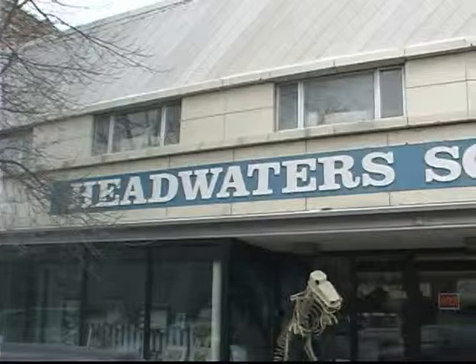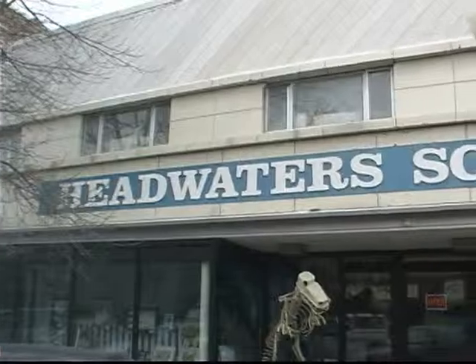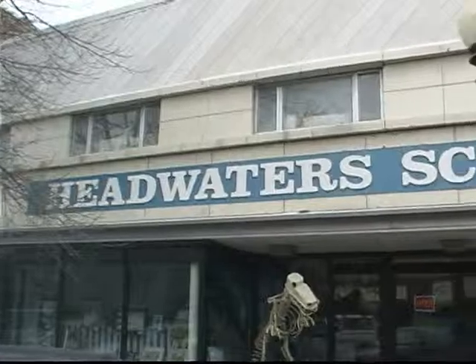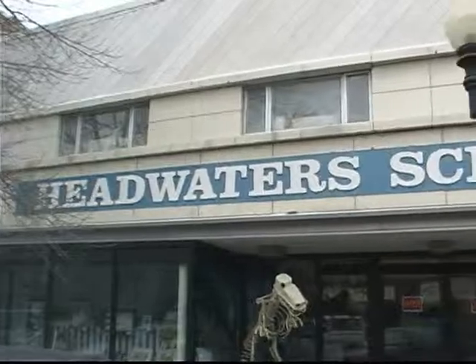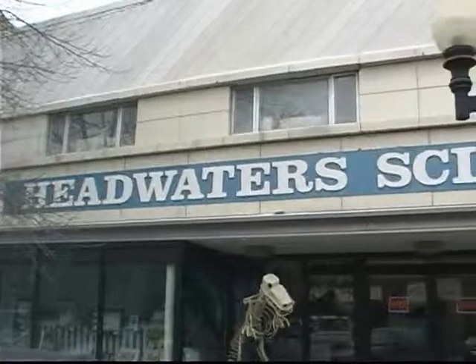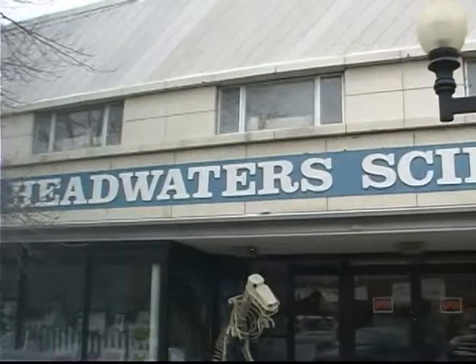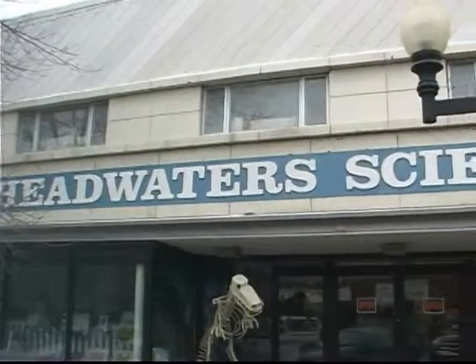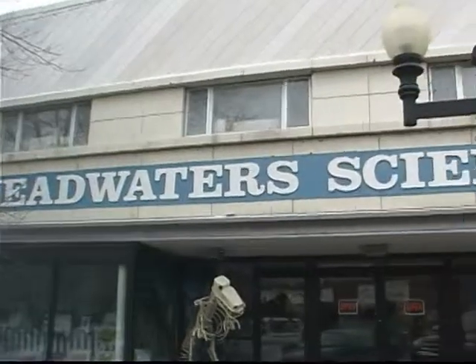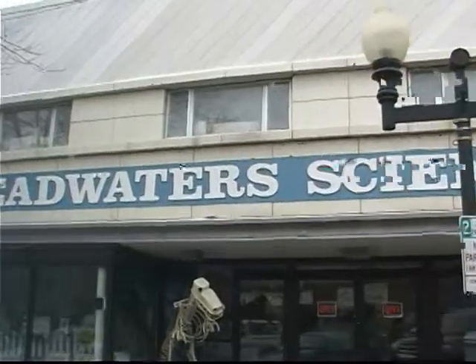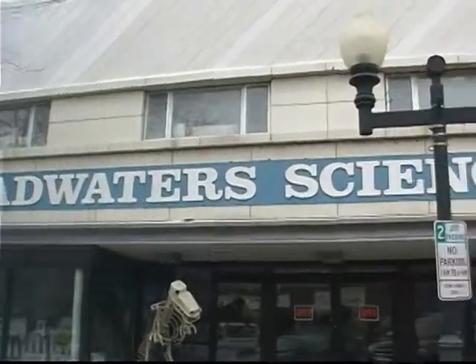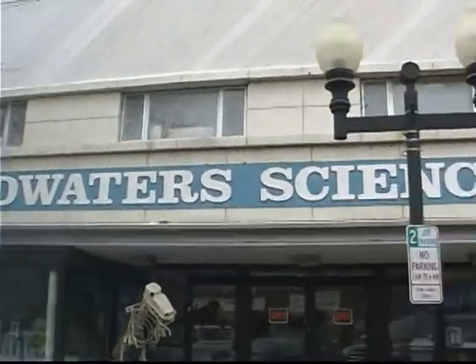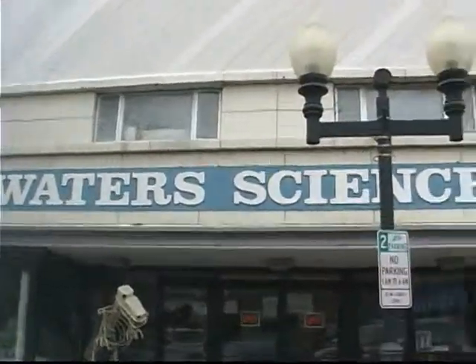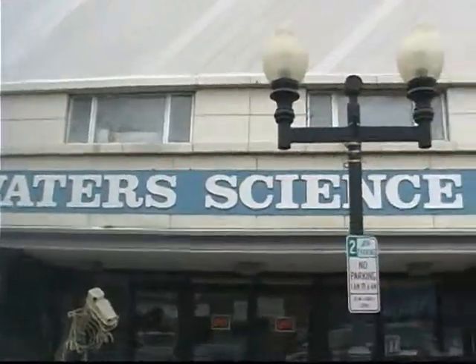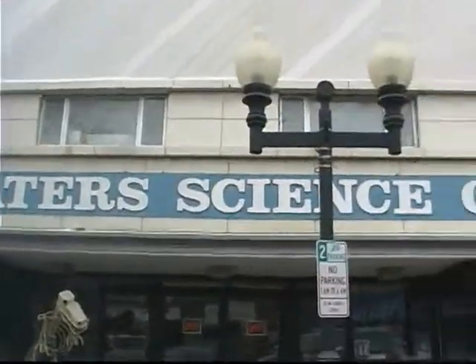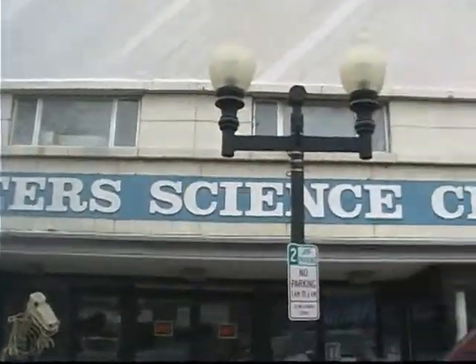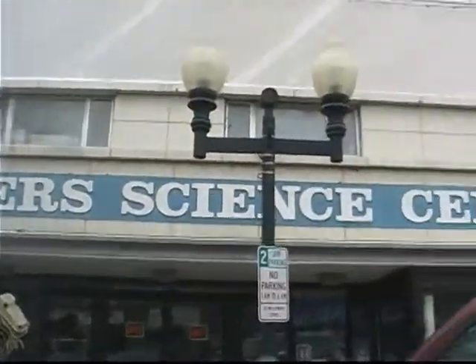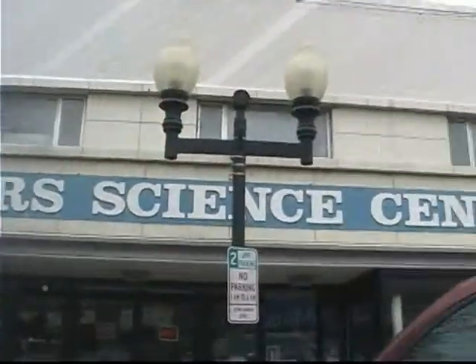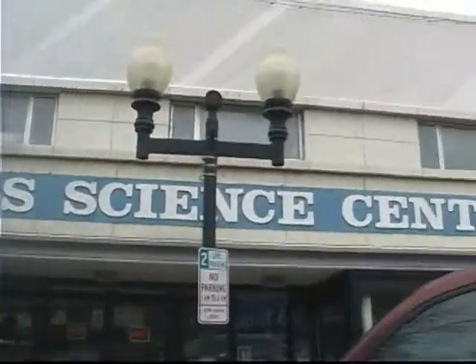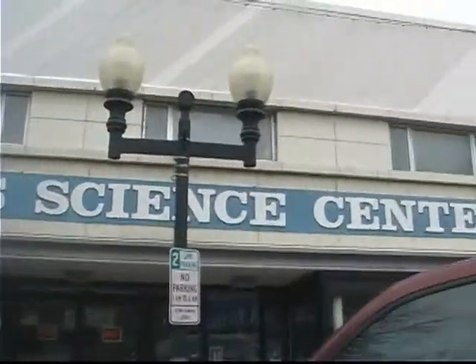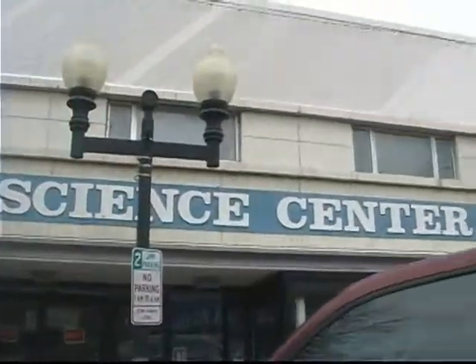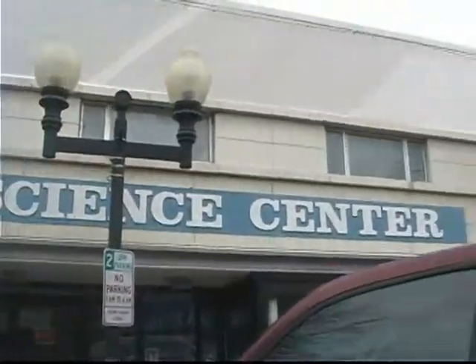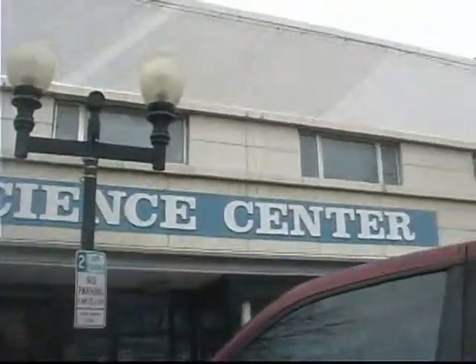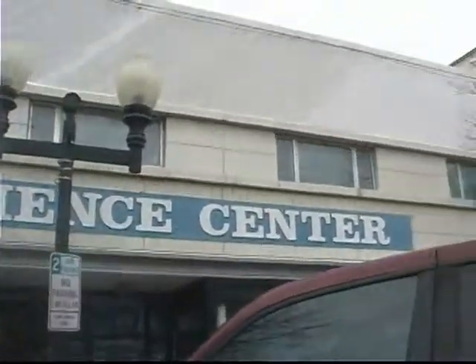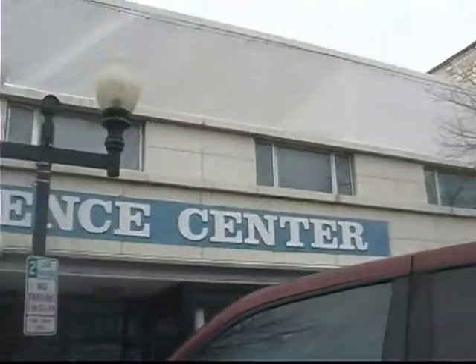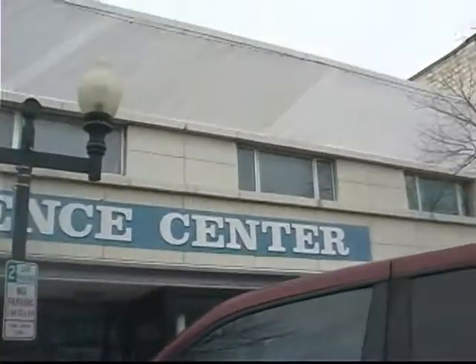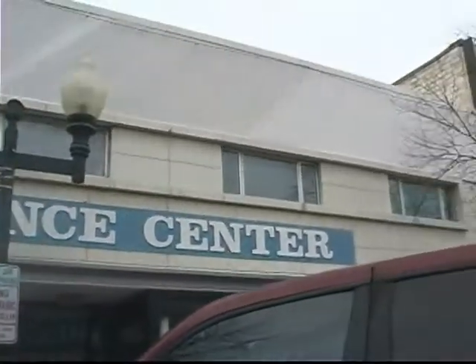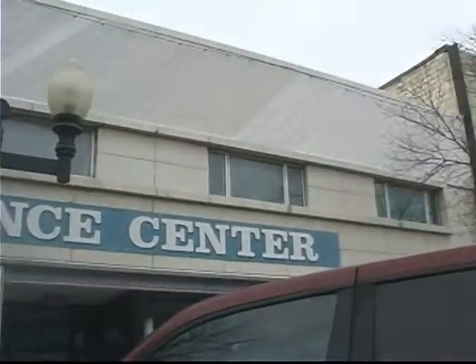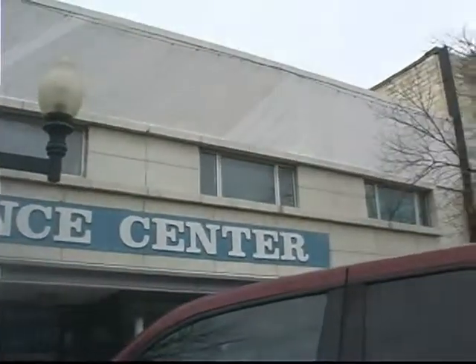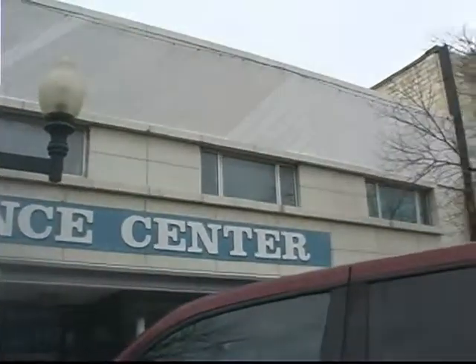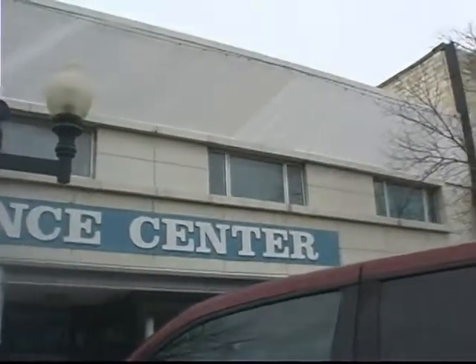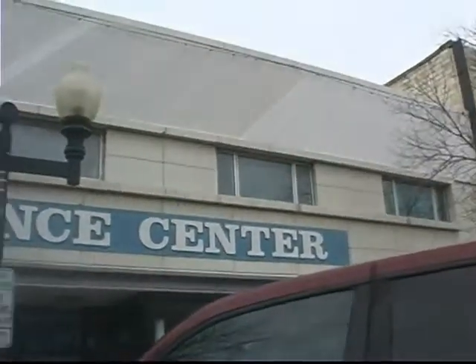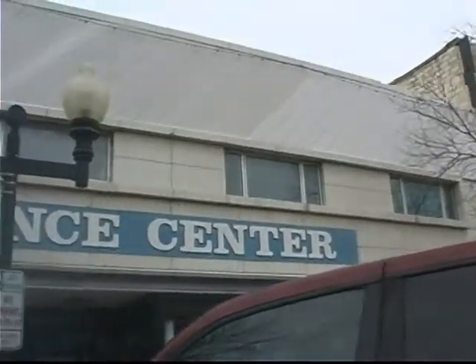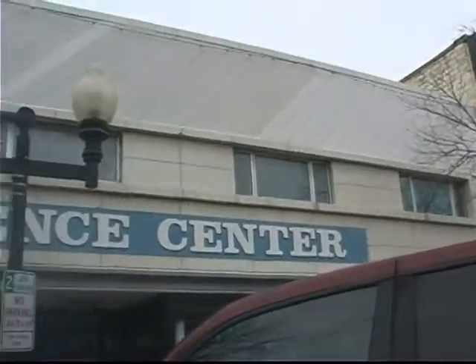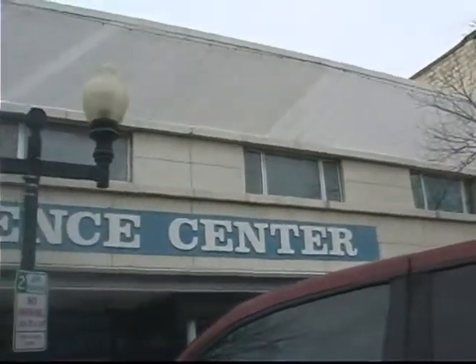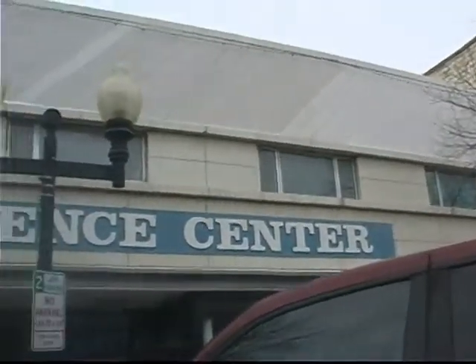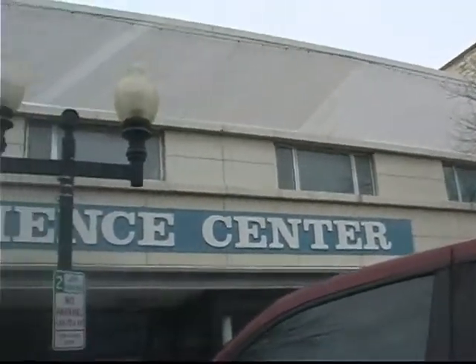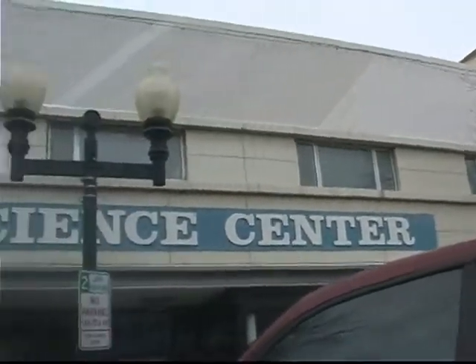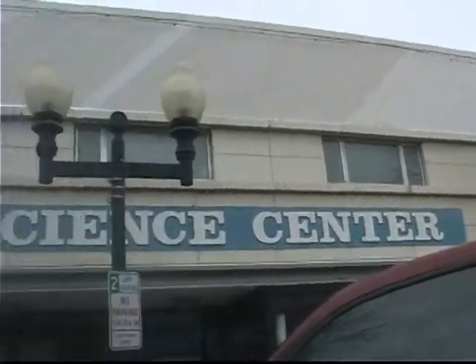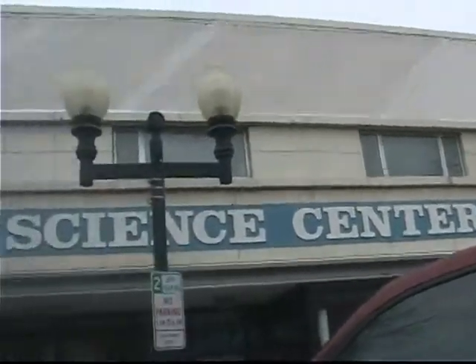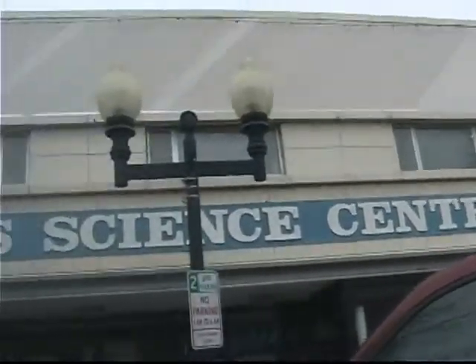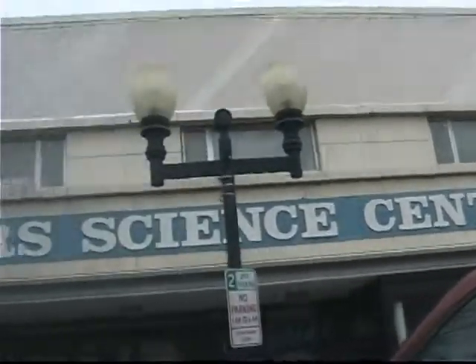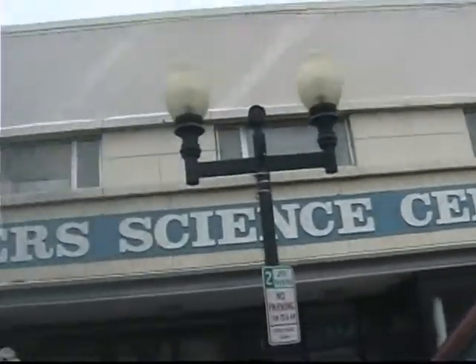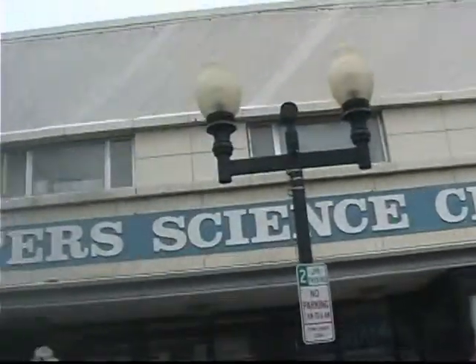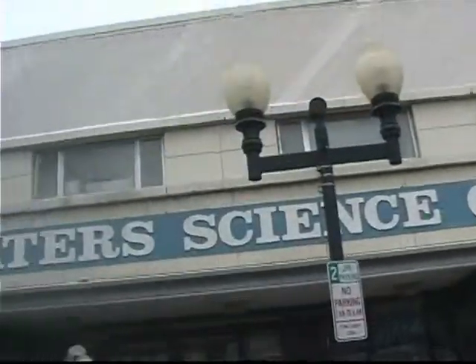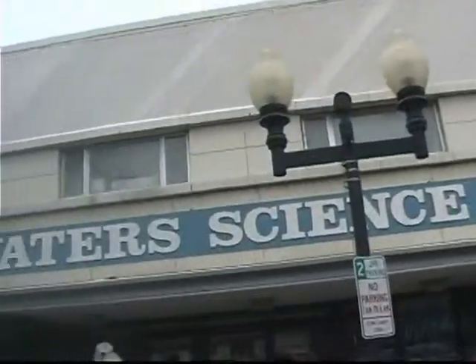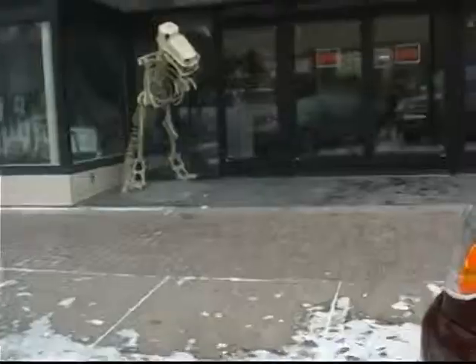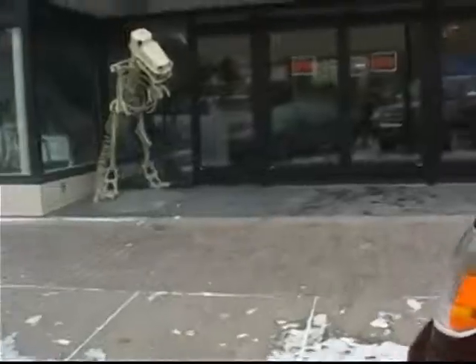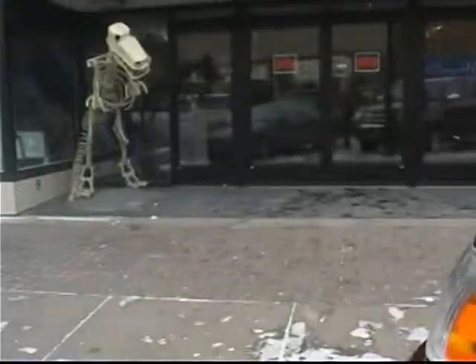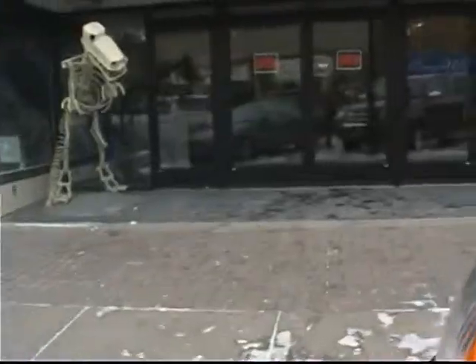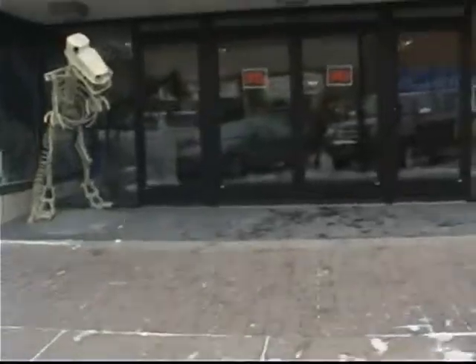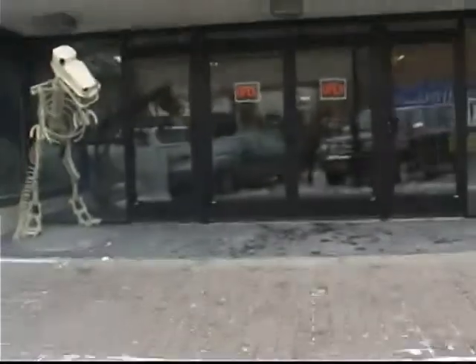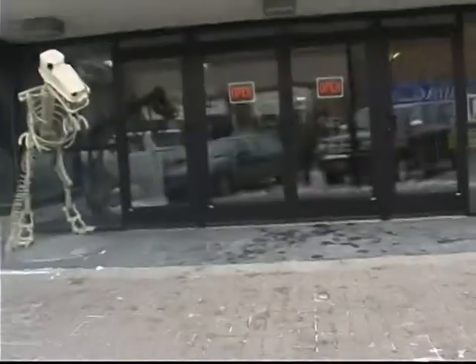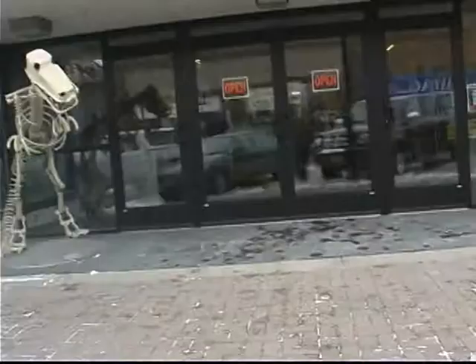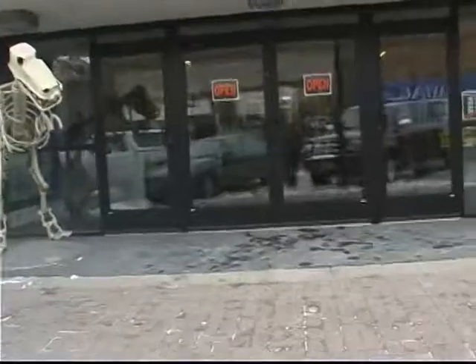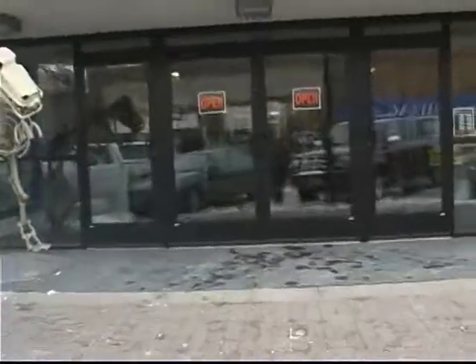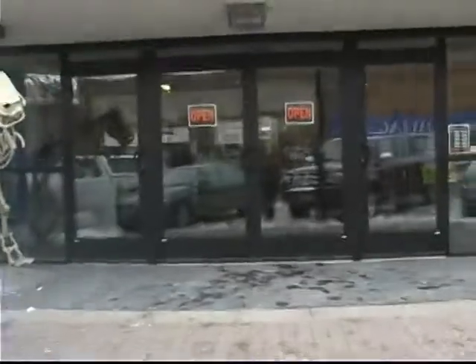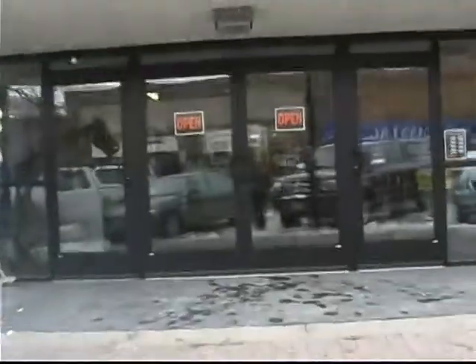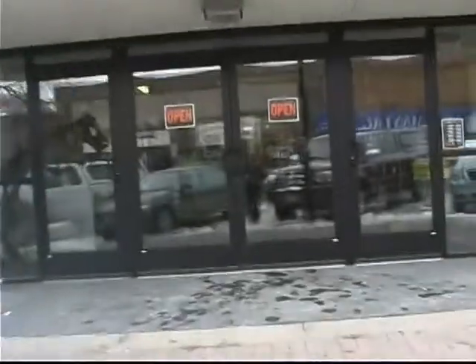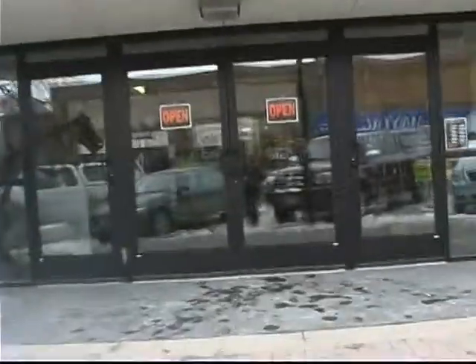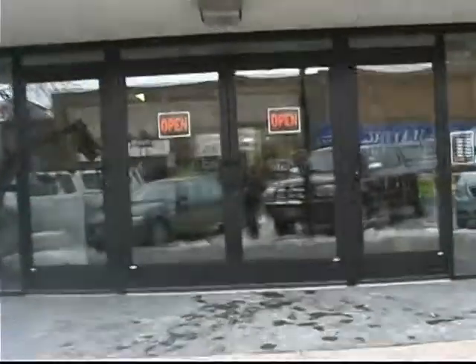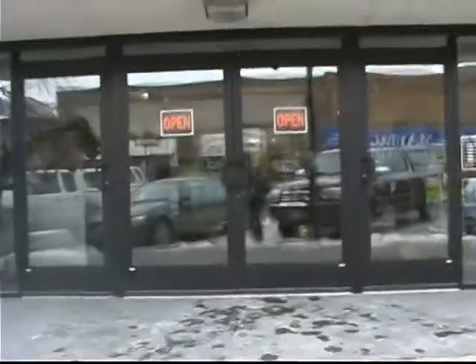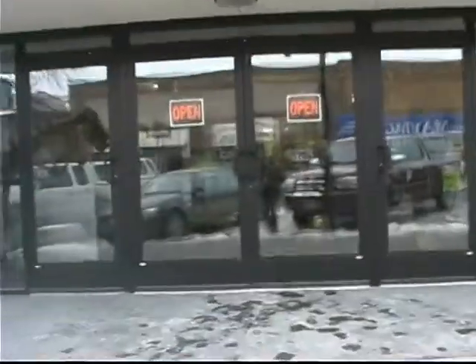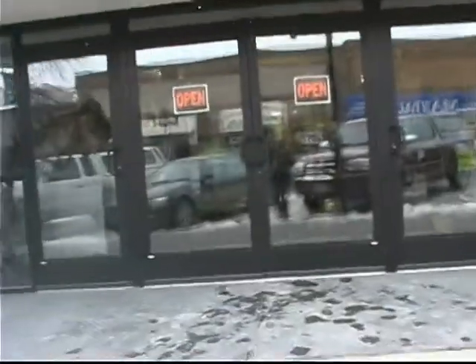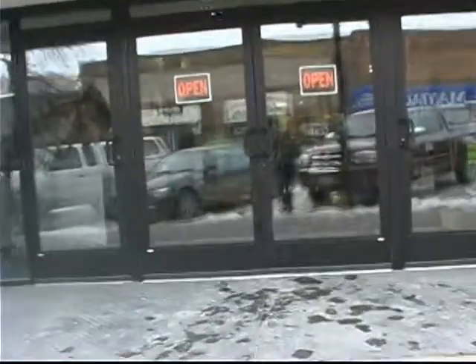The Science Center. Truth be told, I don't know what goes on behind these doors, but let's find out.